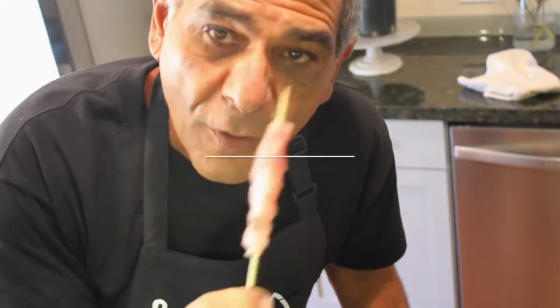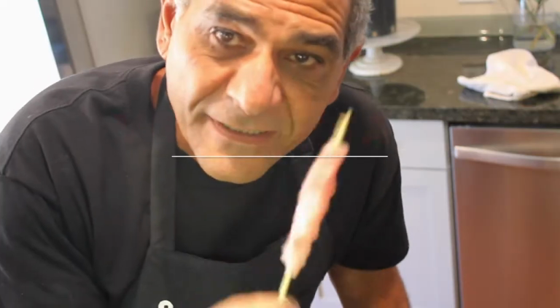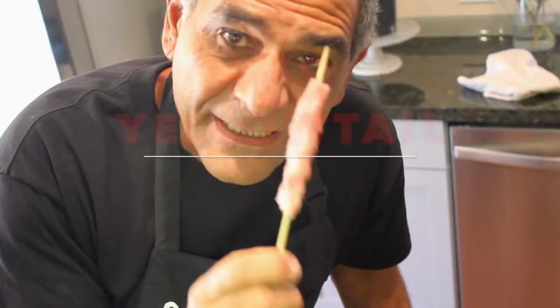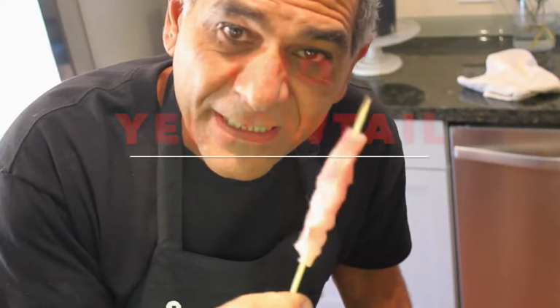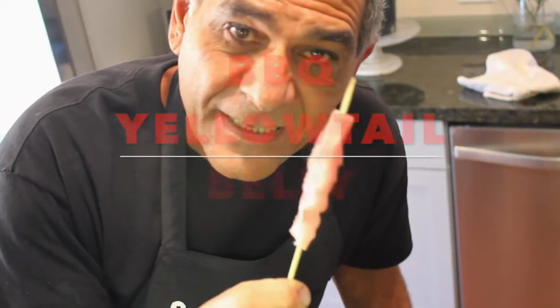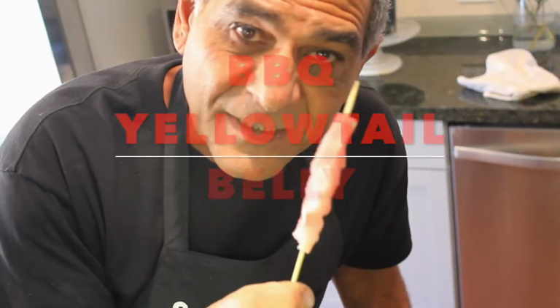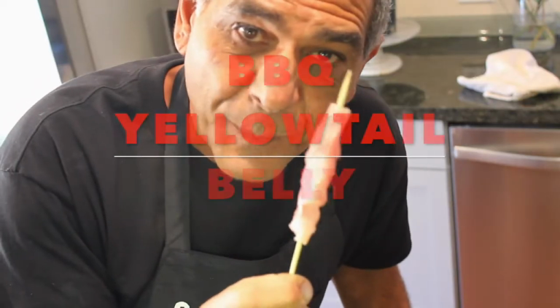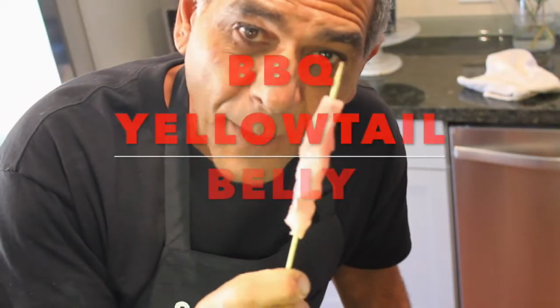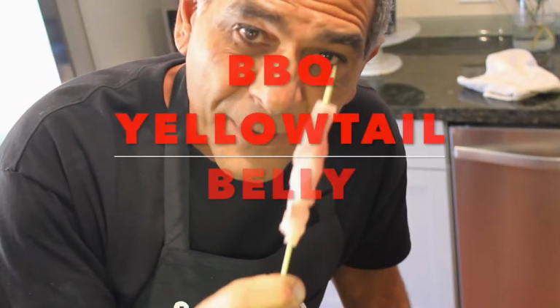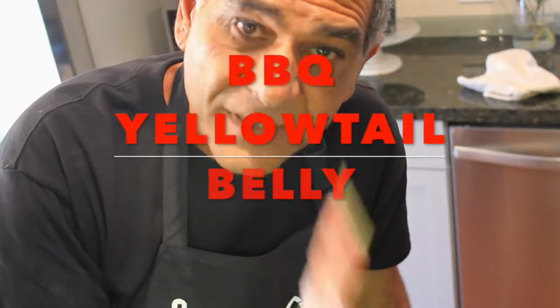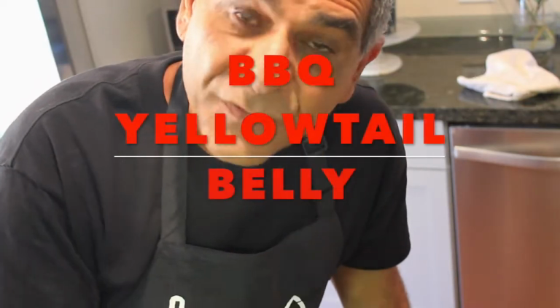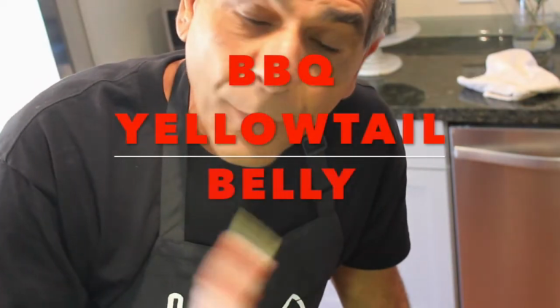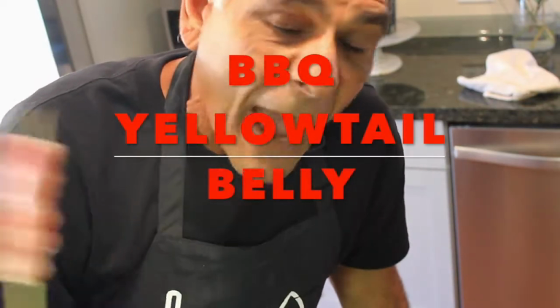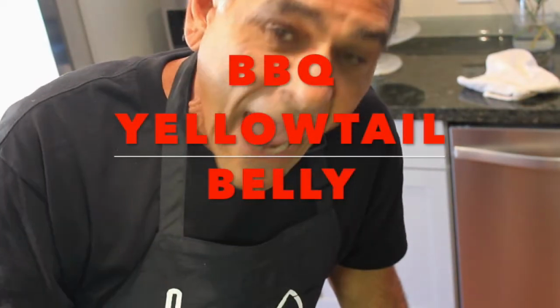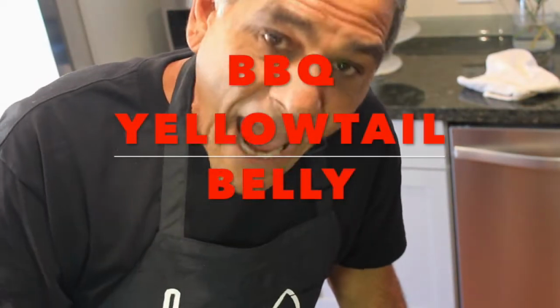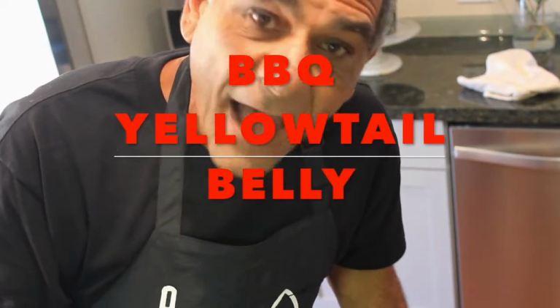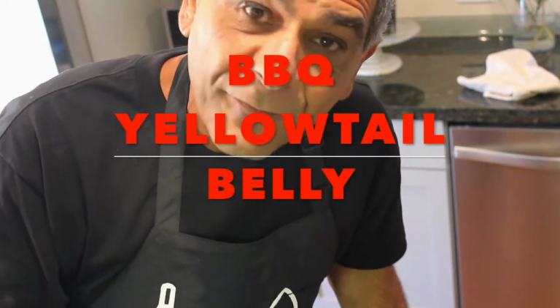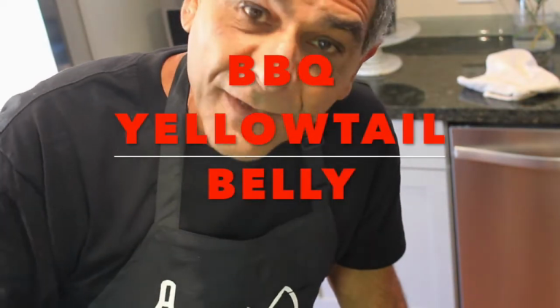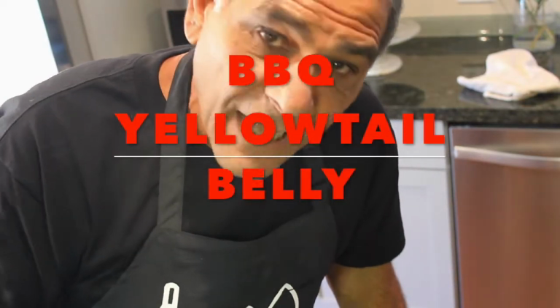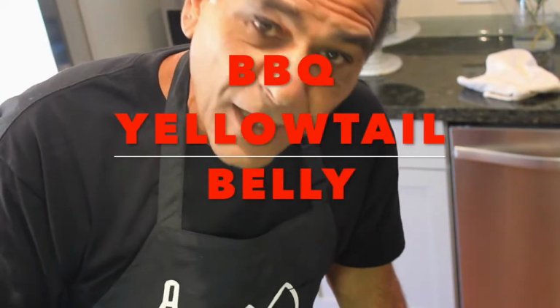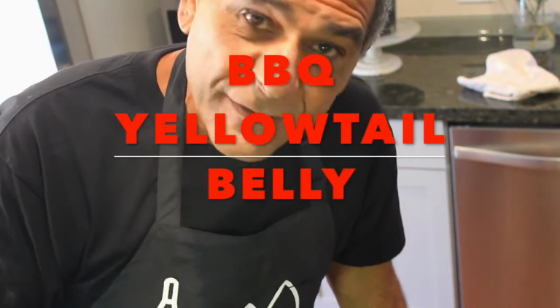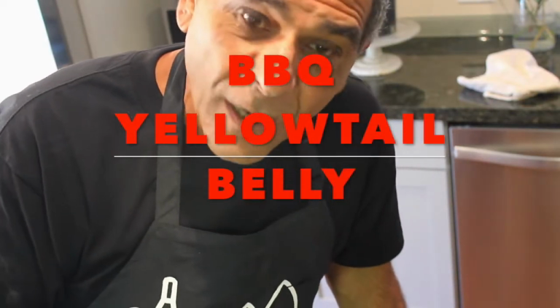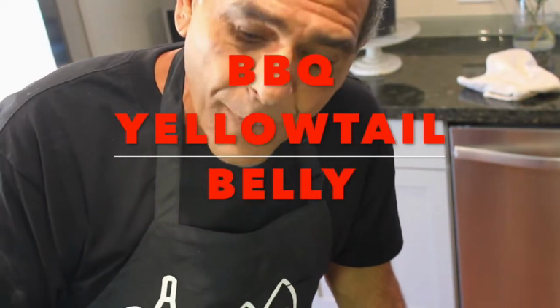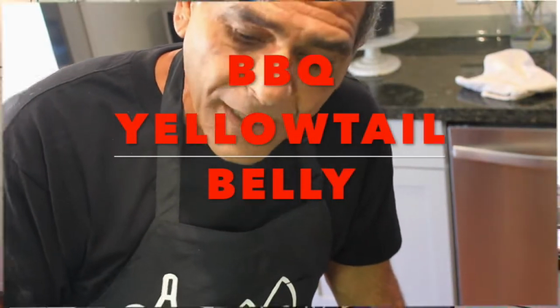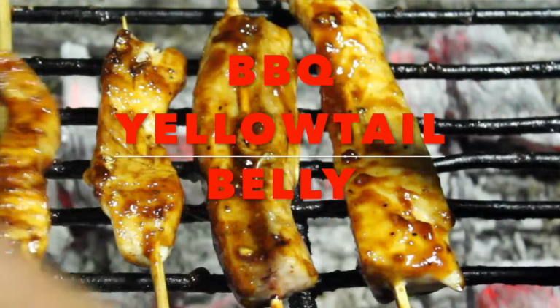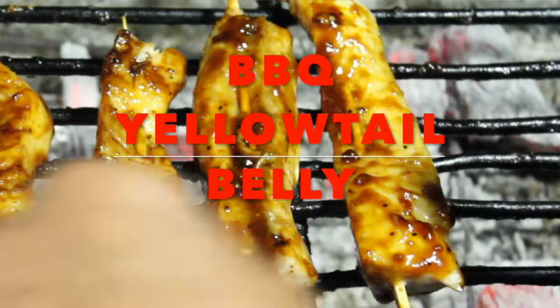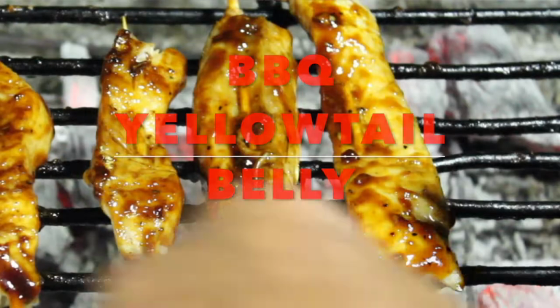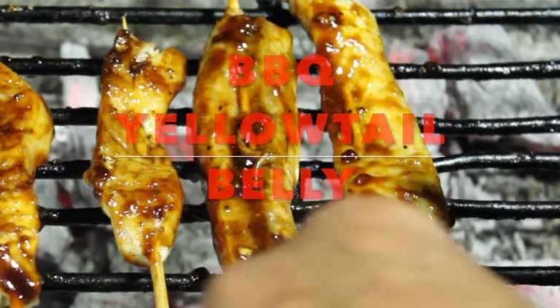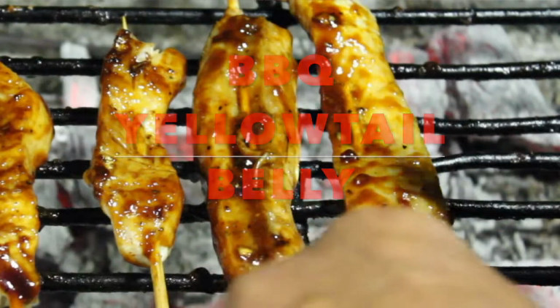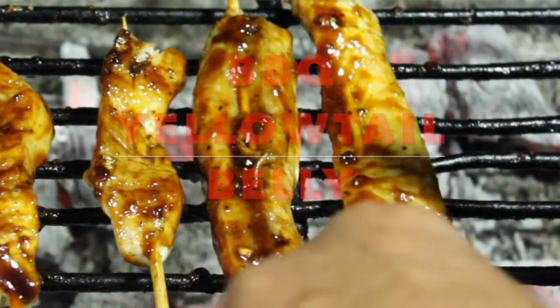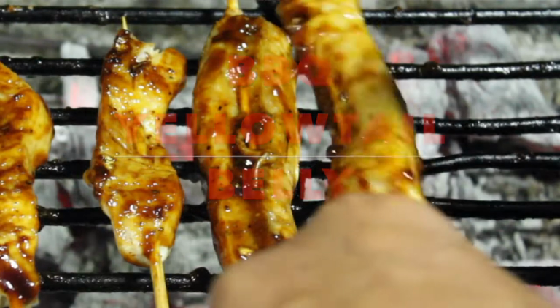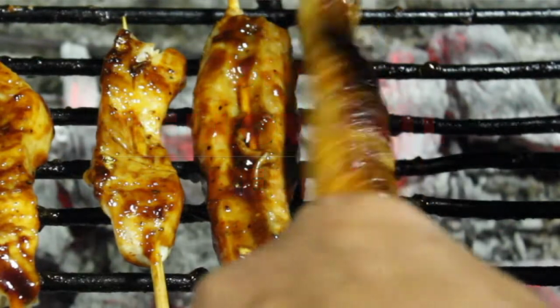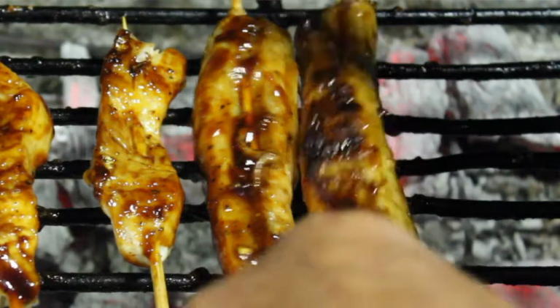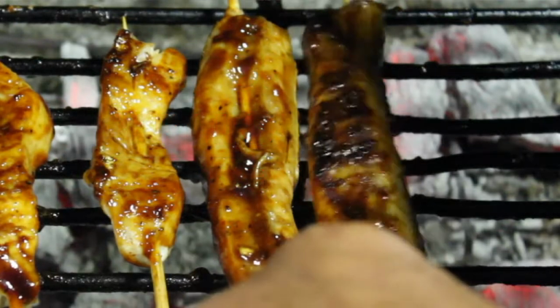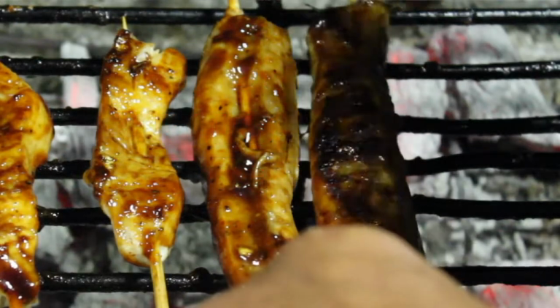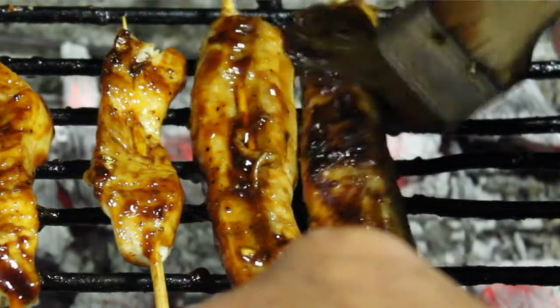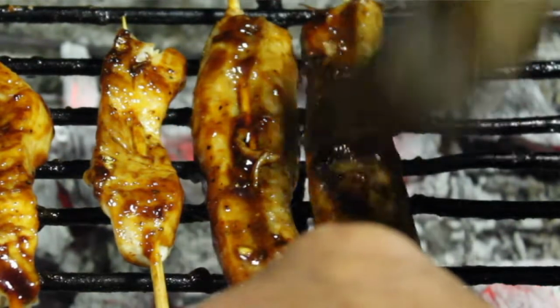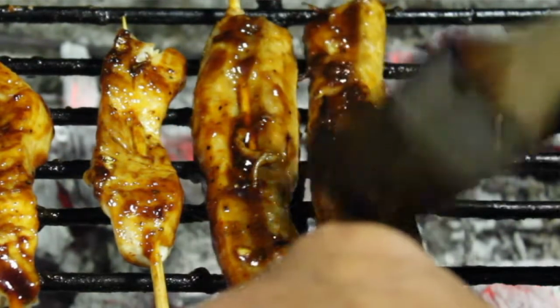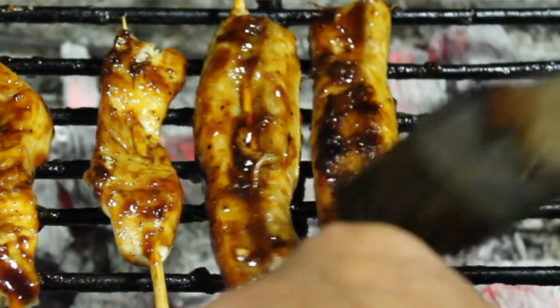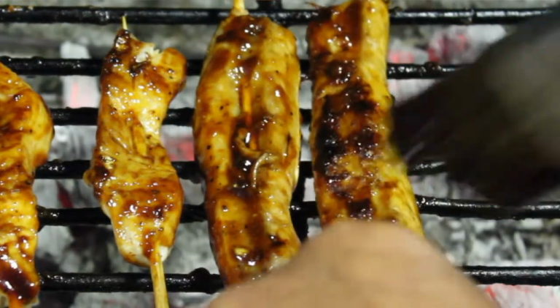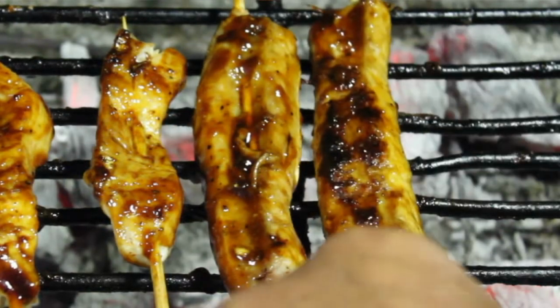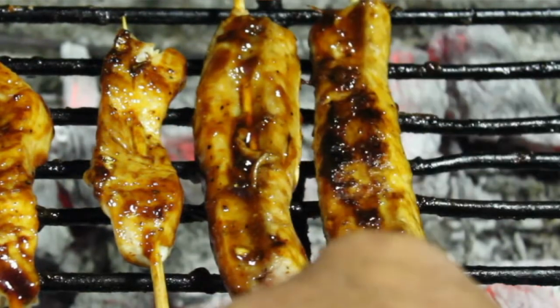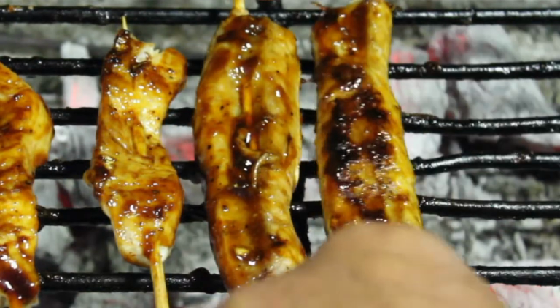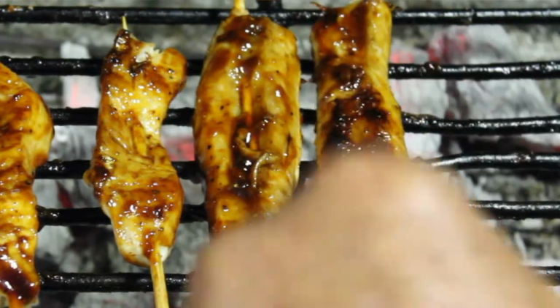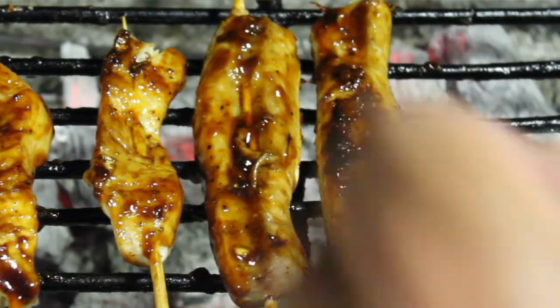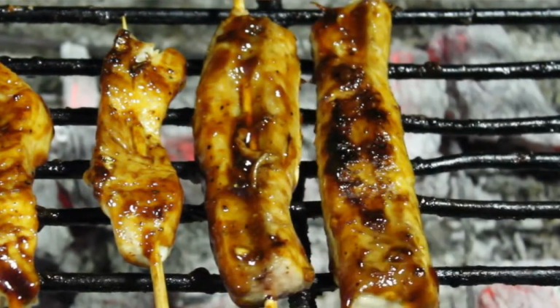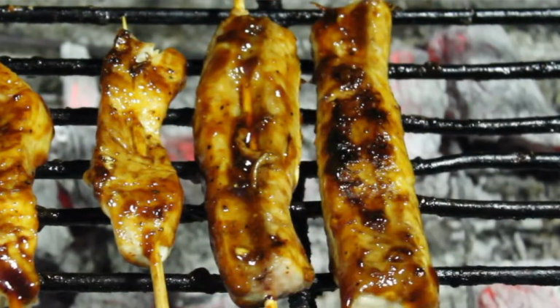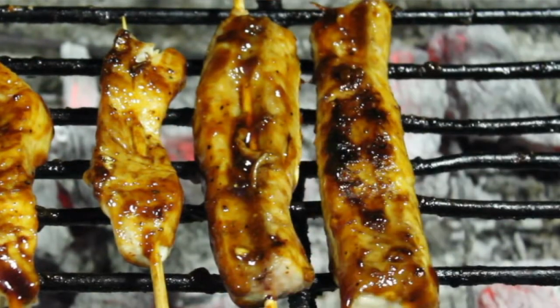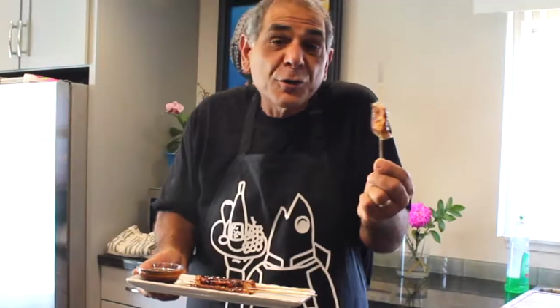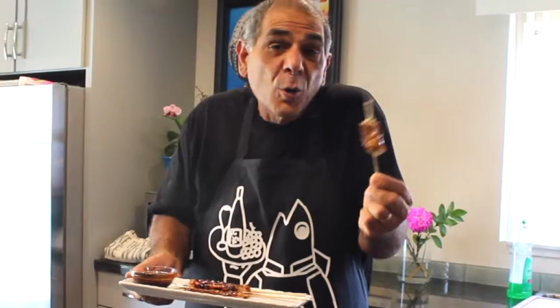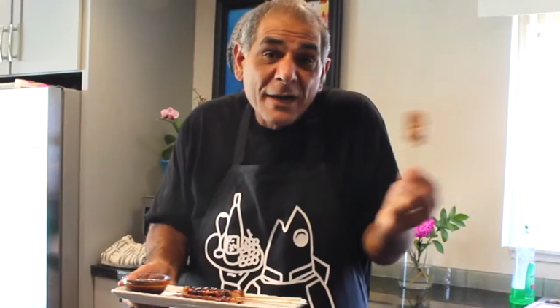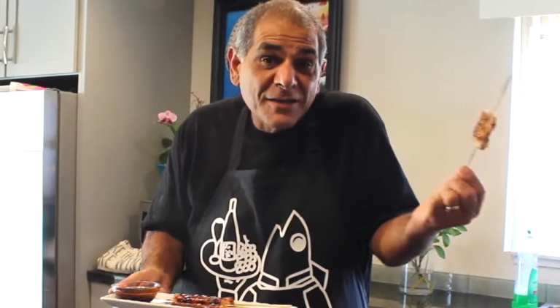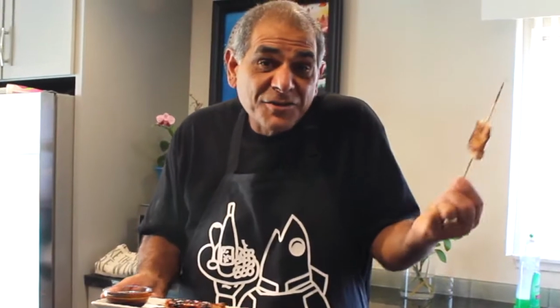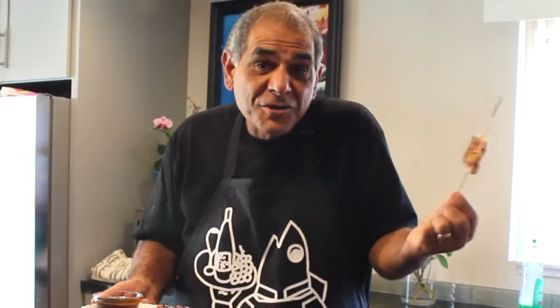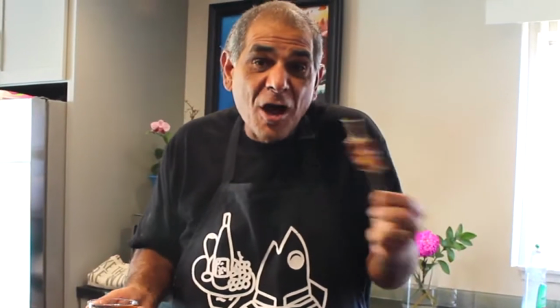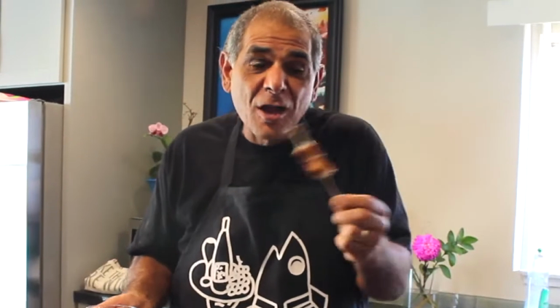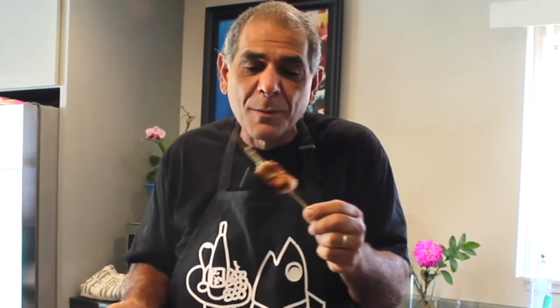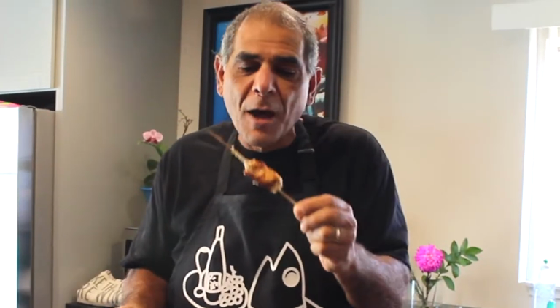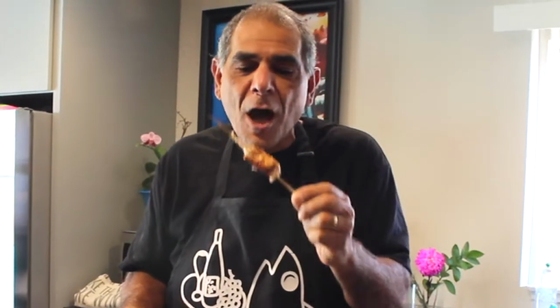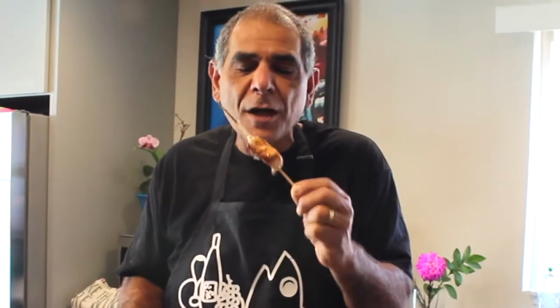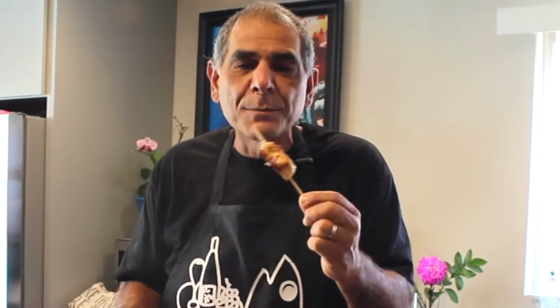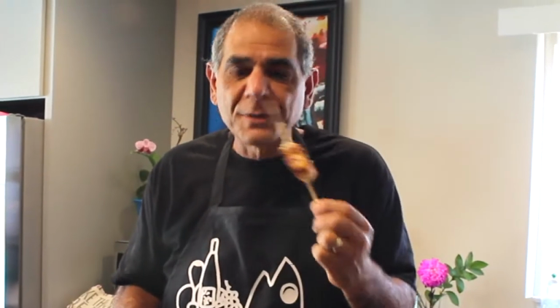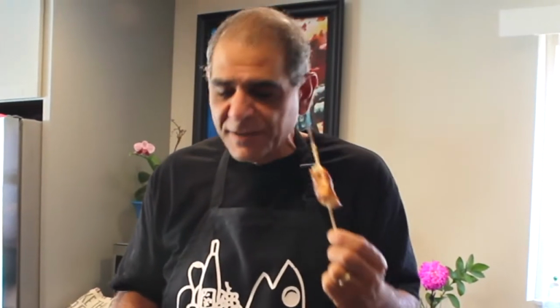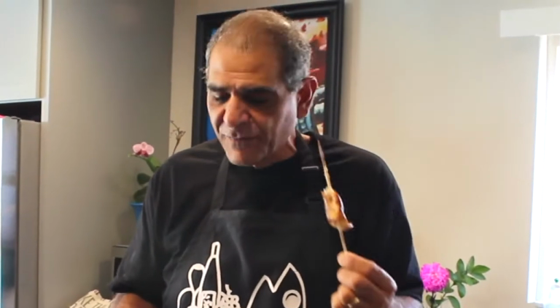Fourteen of these puppies from a half a yellowtail belly — oh my god, yellowtail lollipops. I don't know what else to call them. Unbelievable.